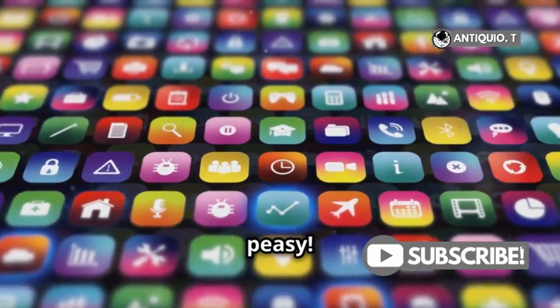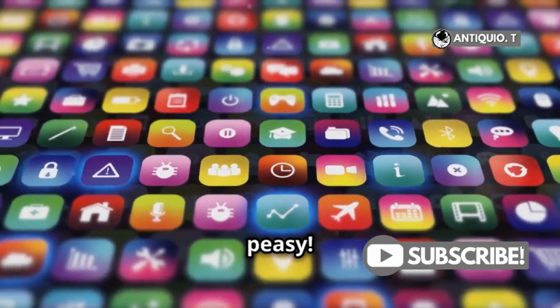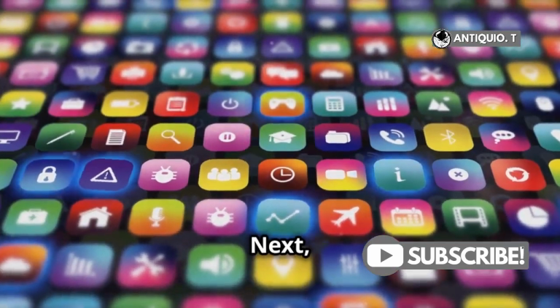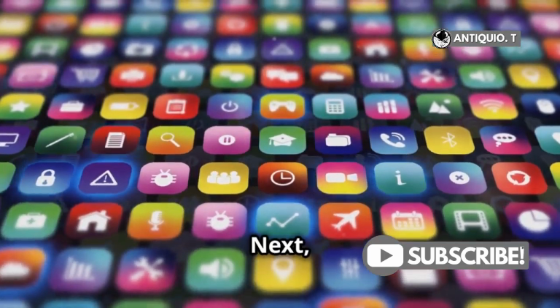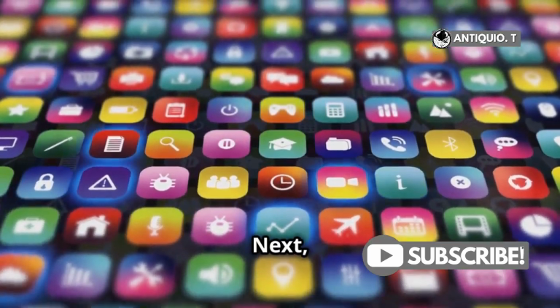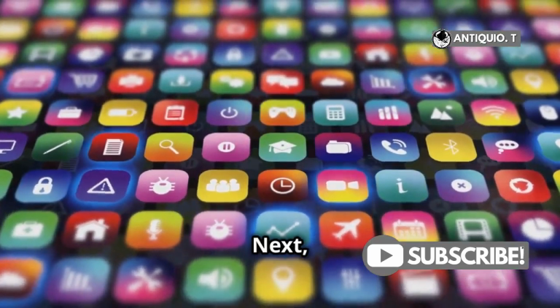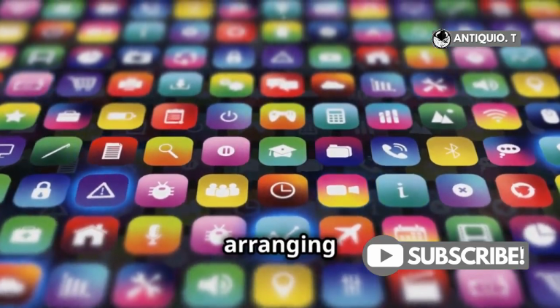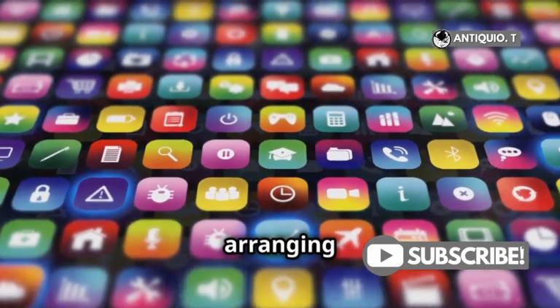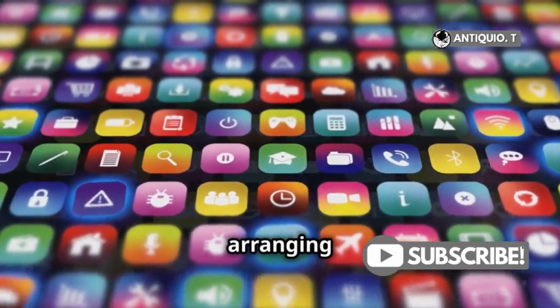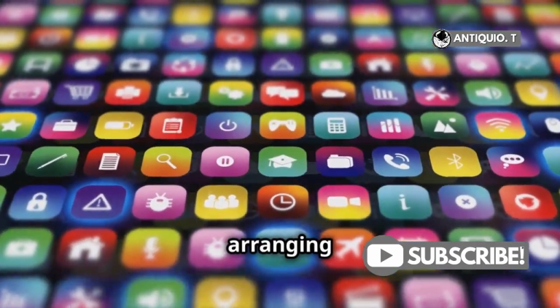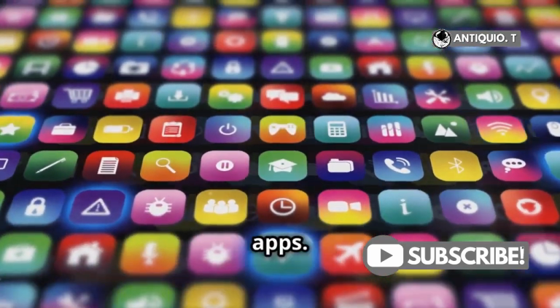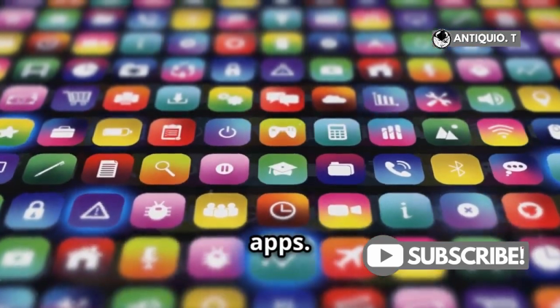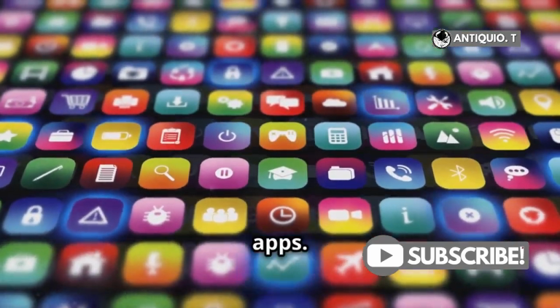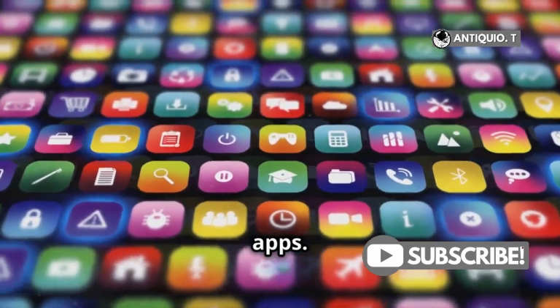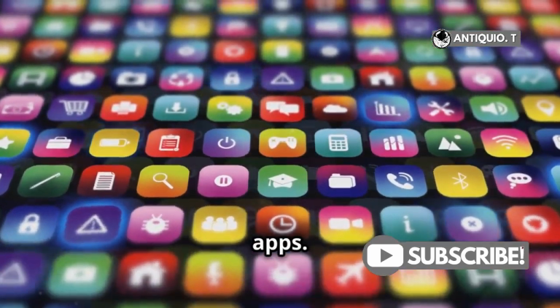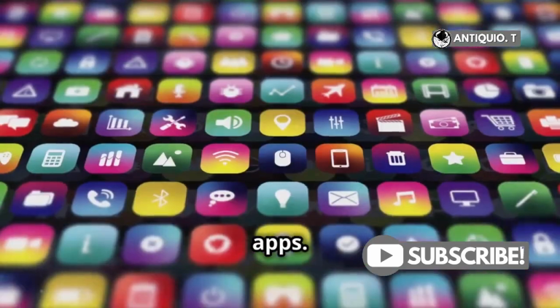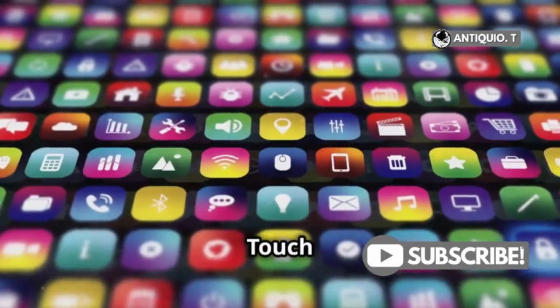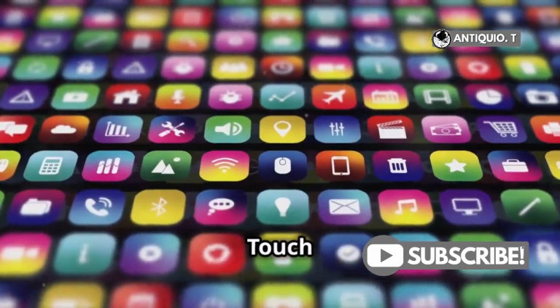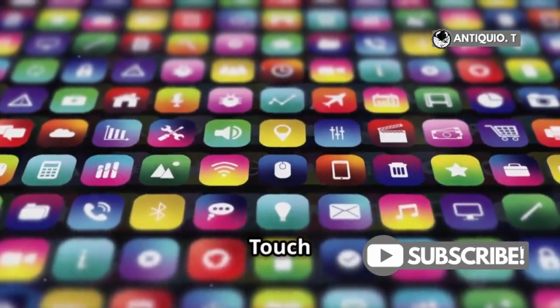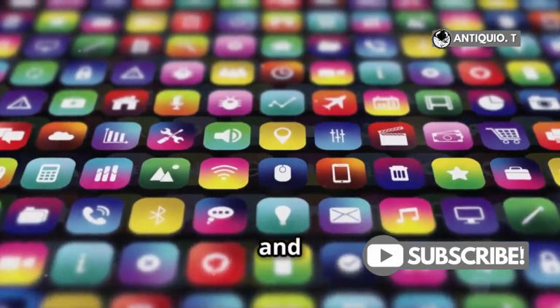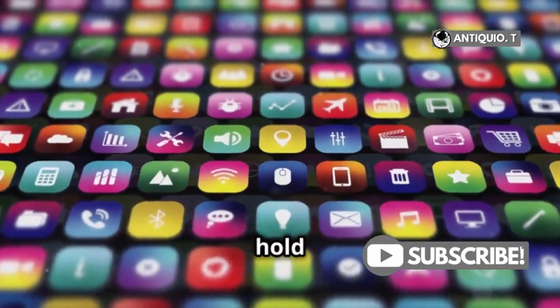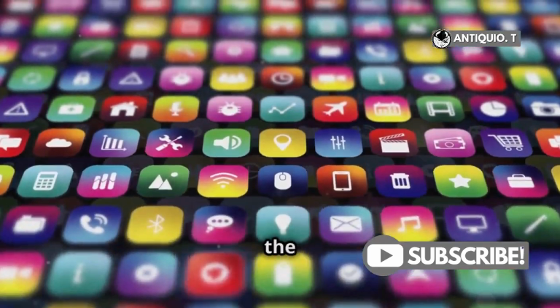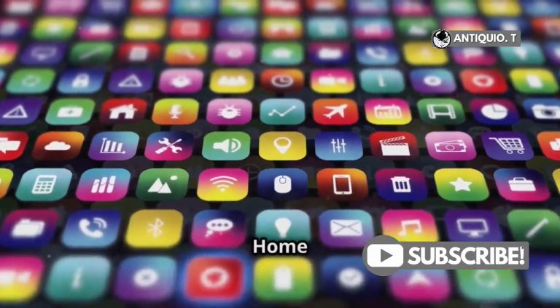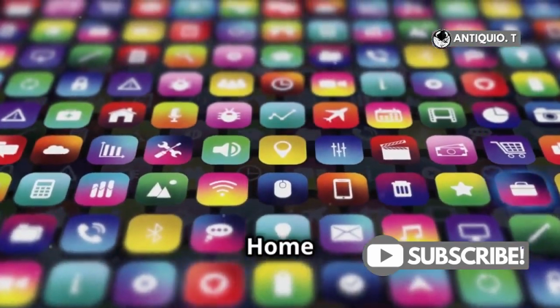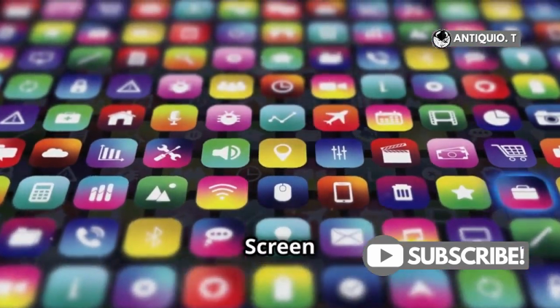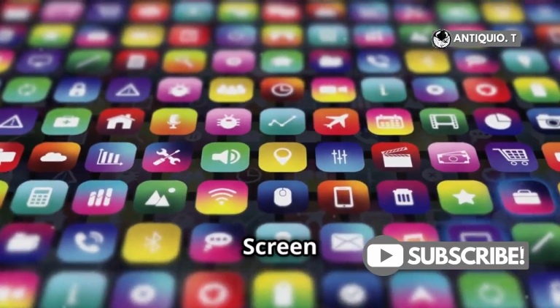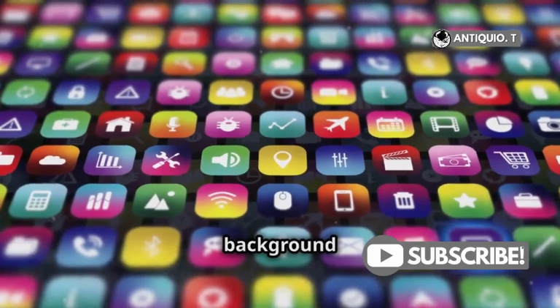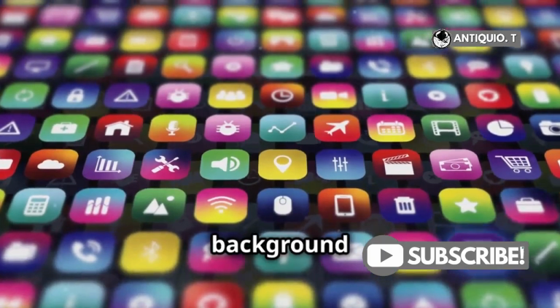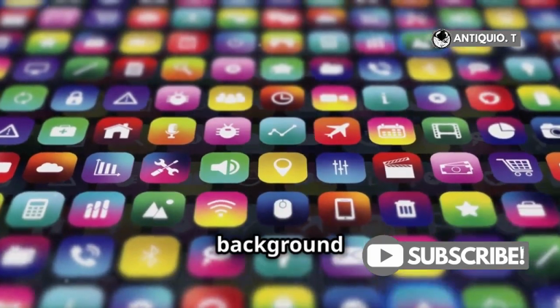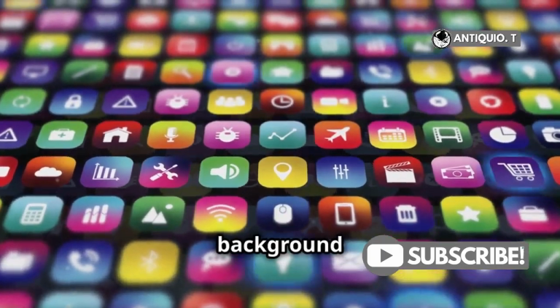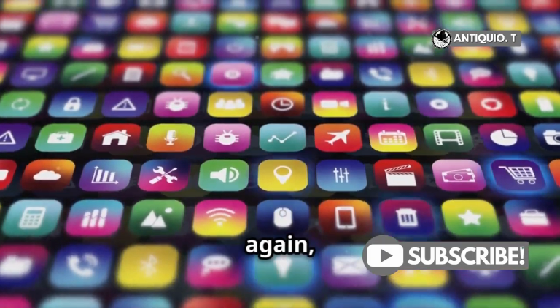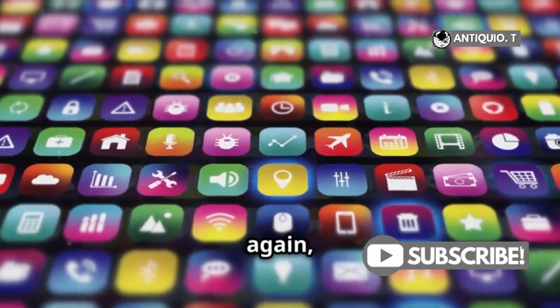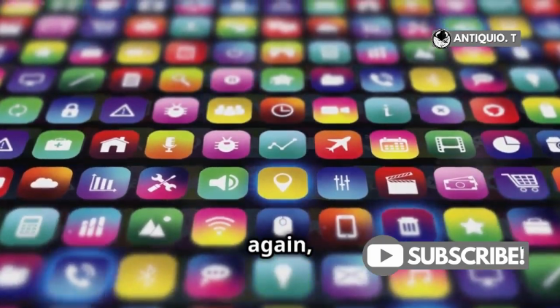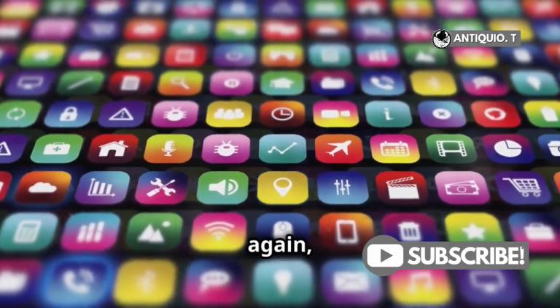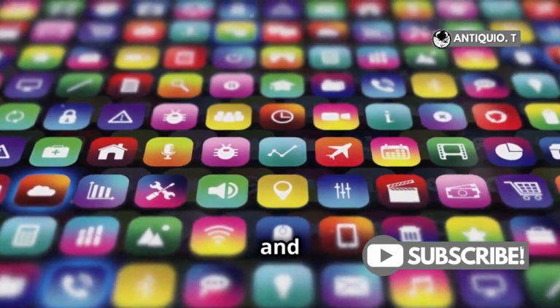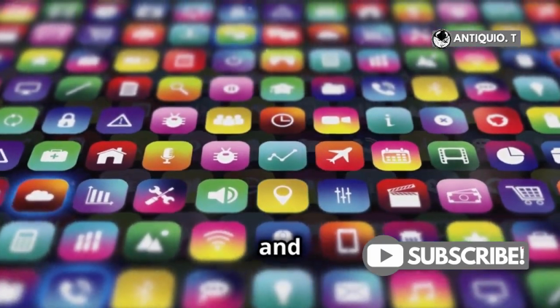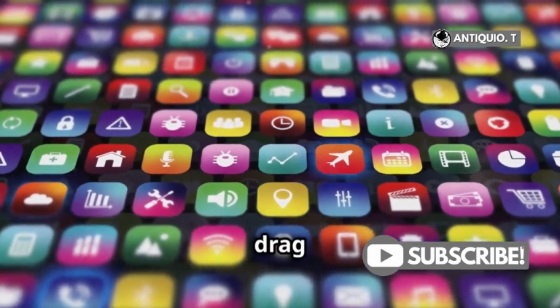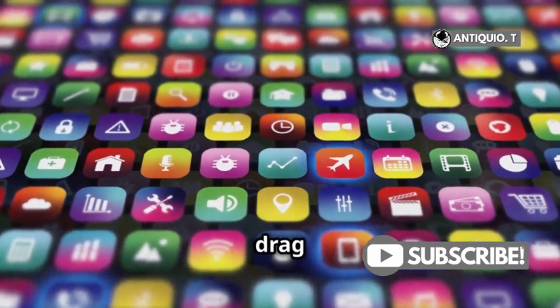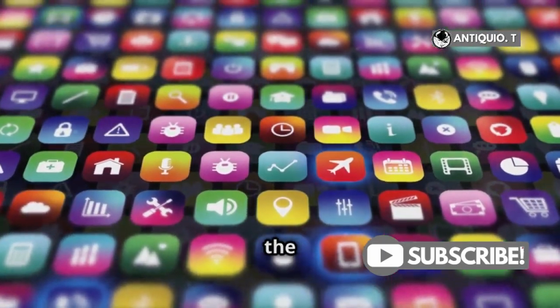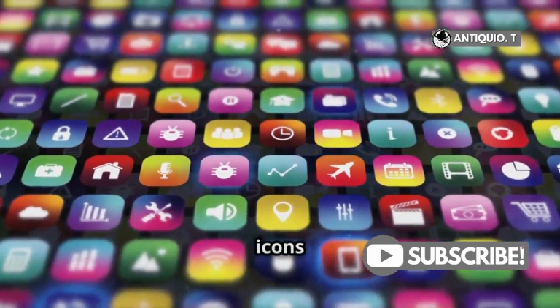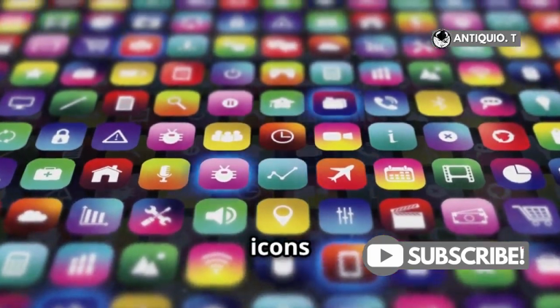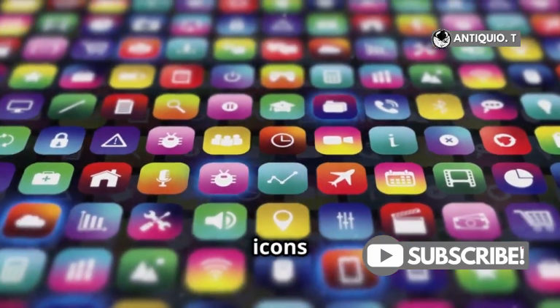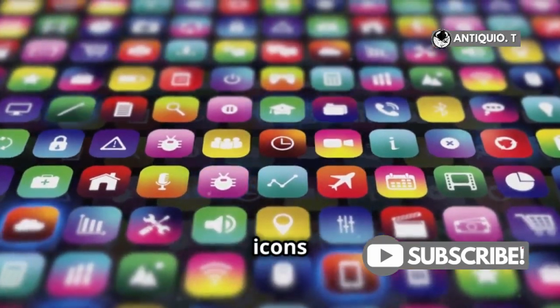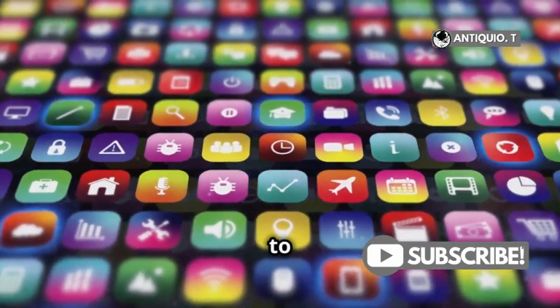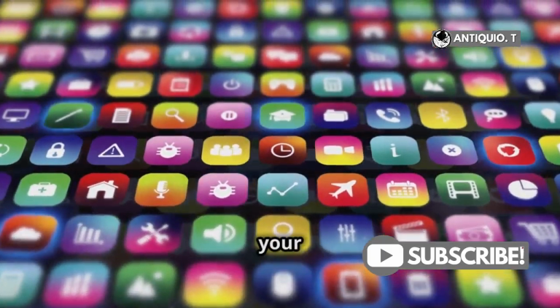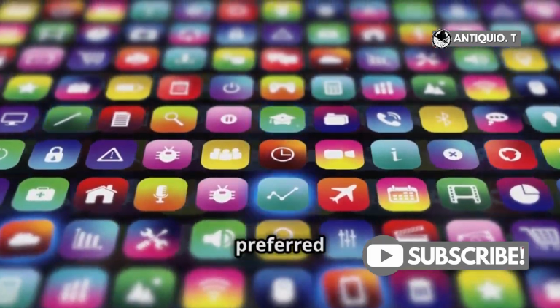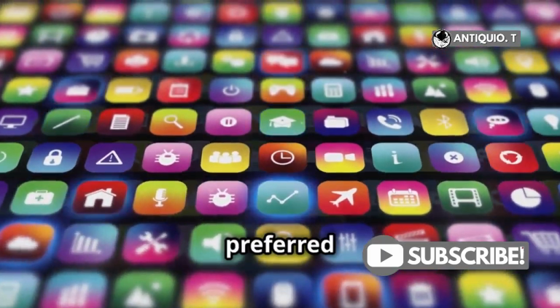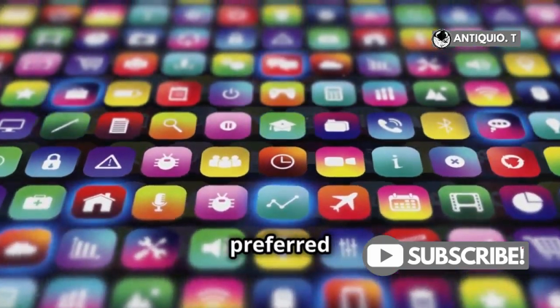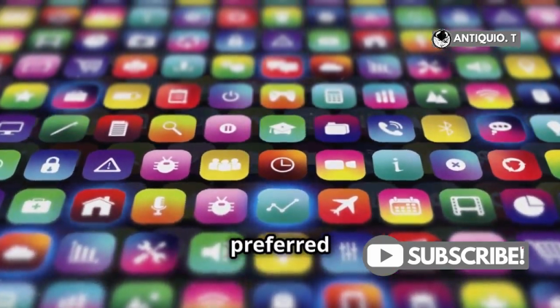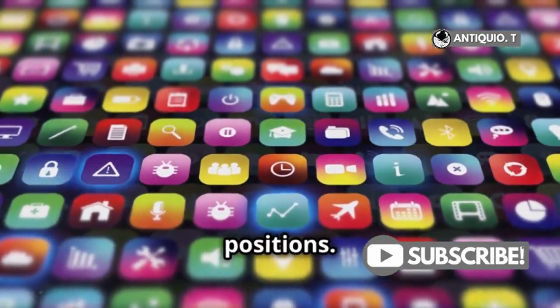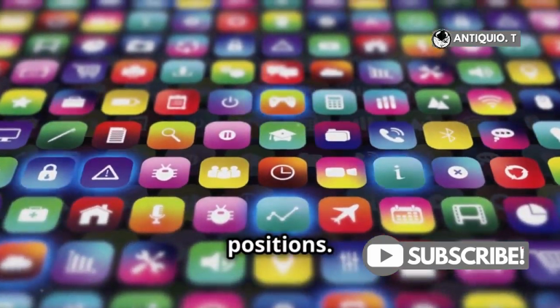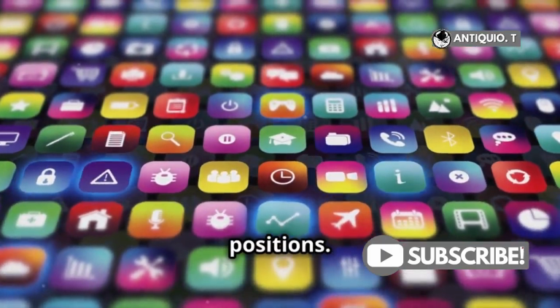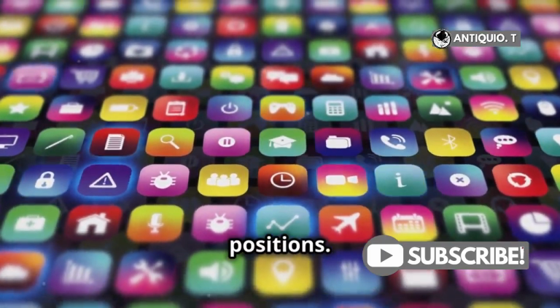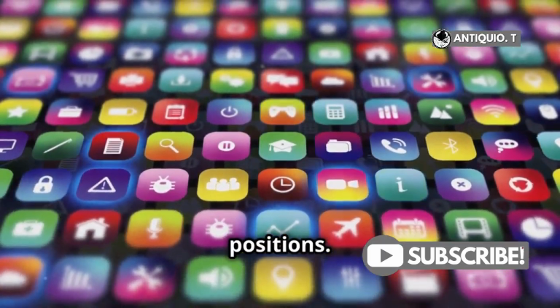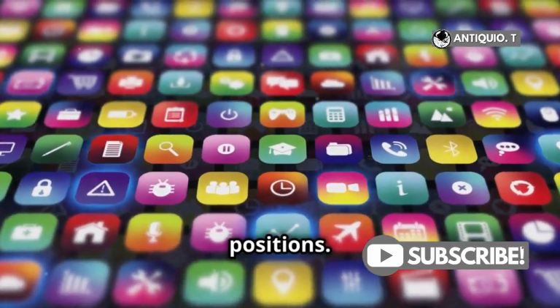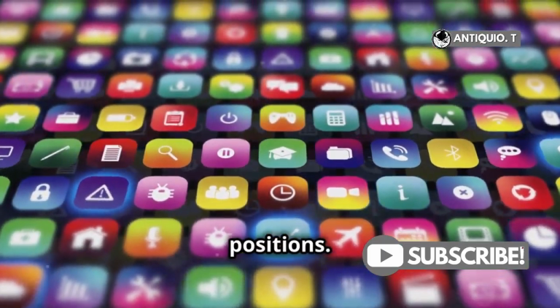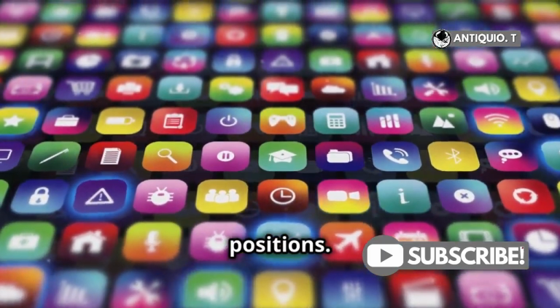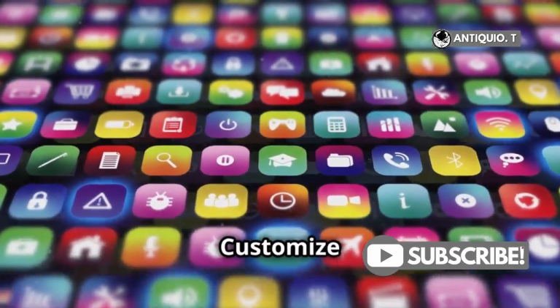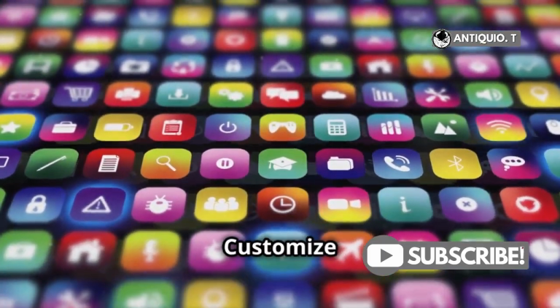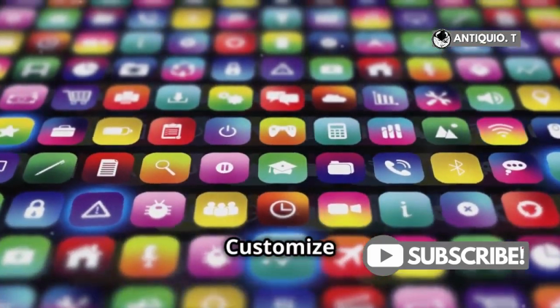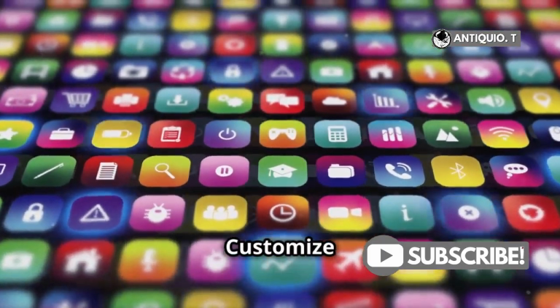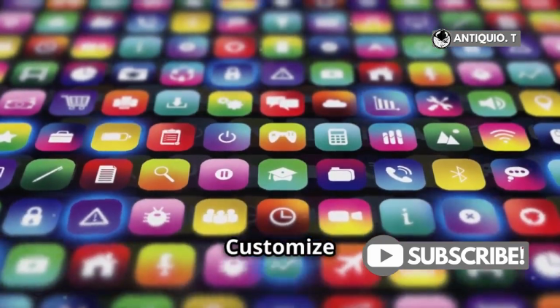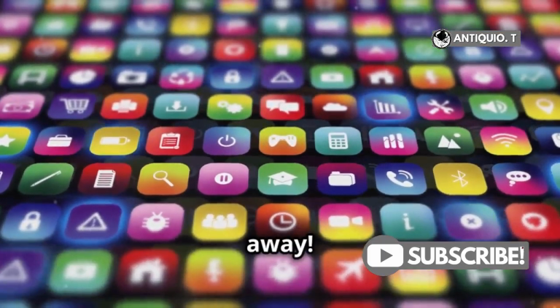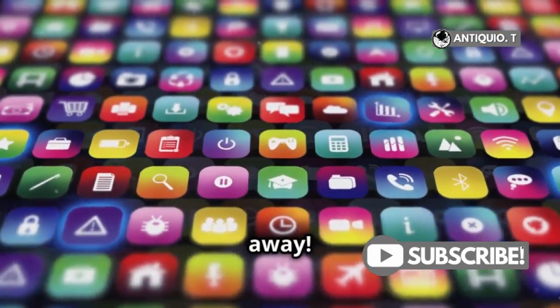Next, arranging apps. Touch and hold the home screen background again and drag the icons to your preferred positions. Customize away.